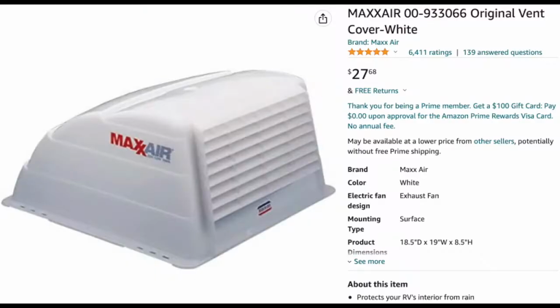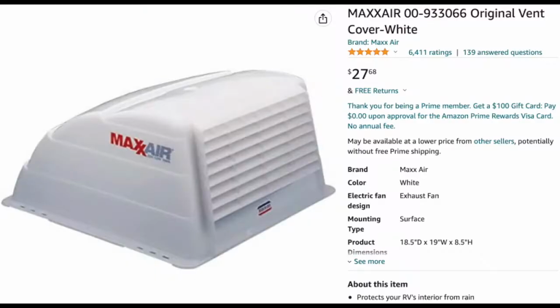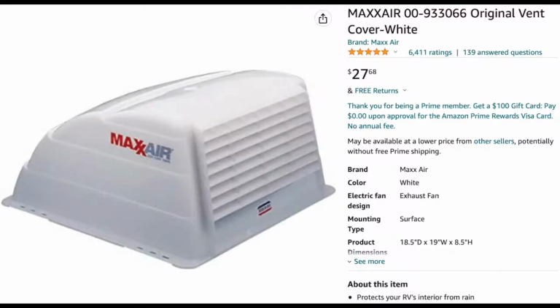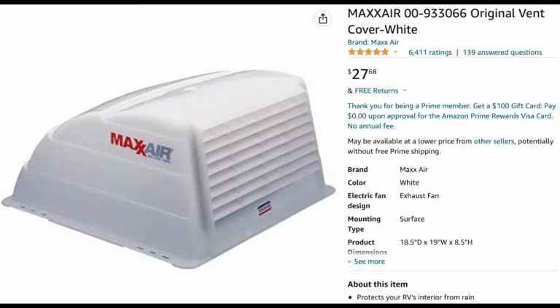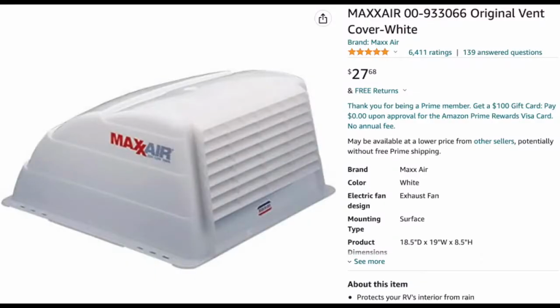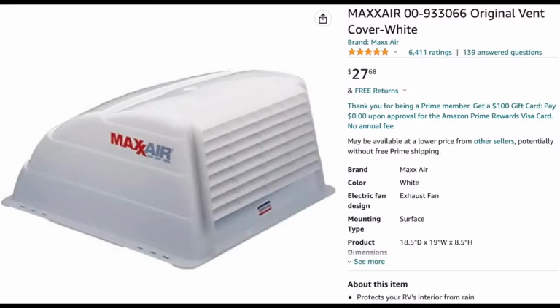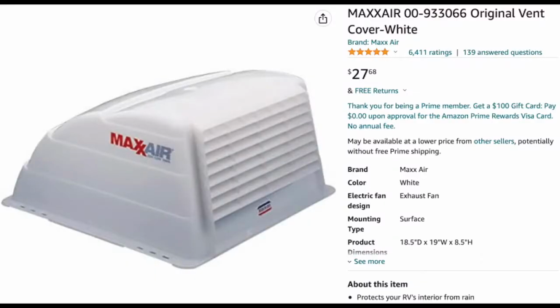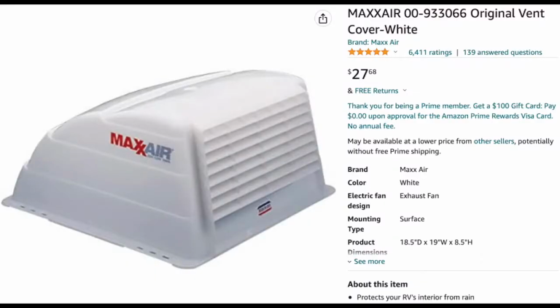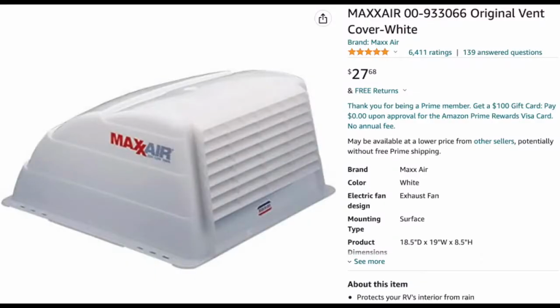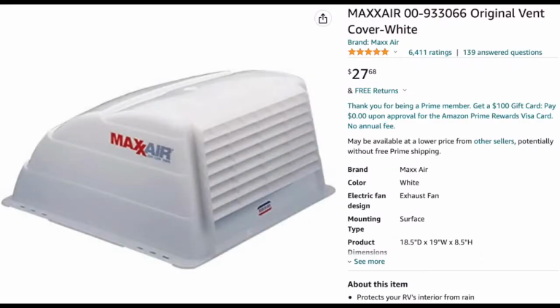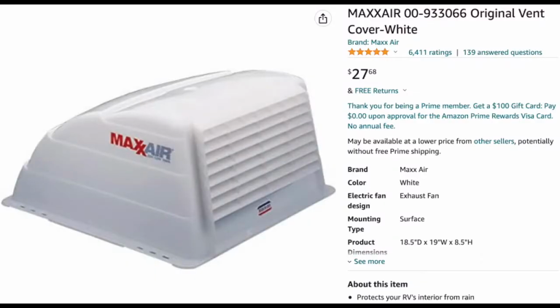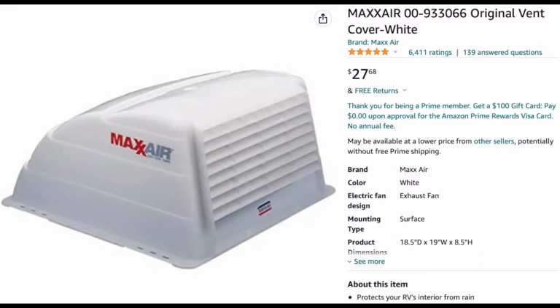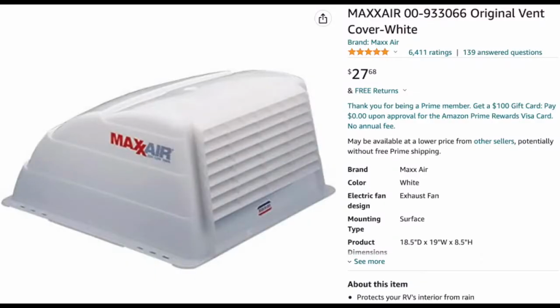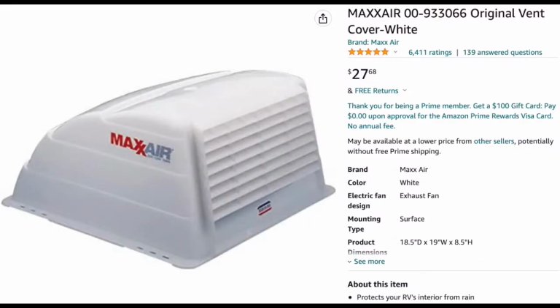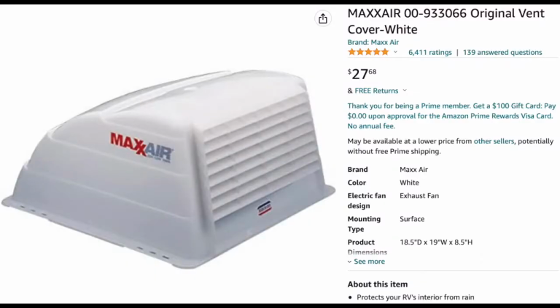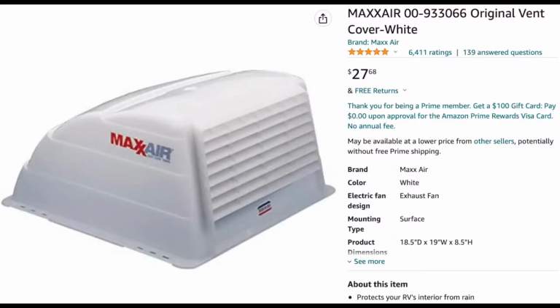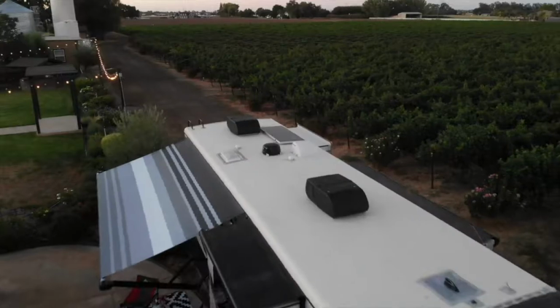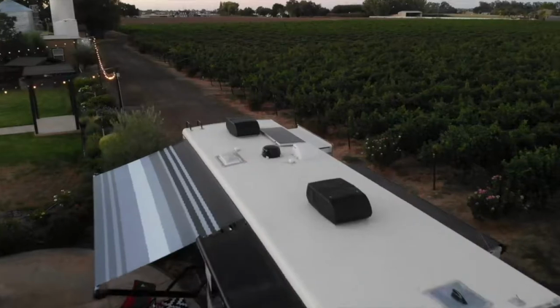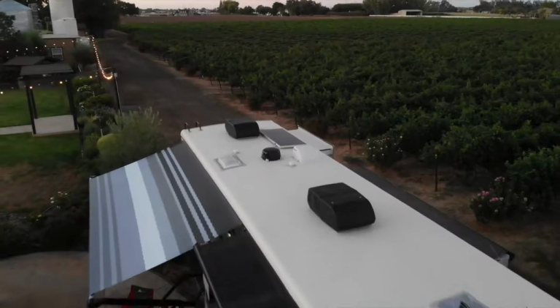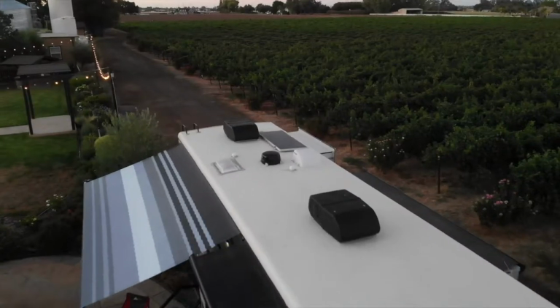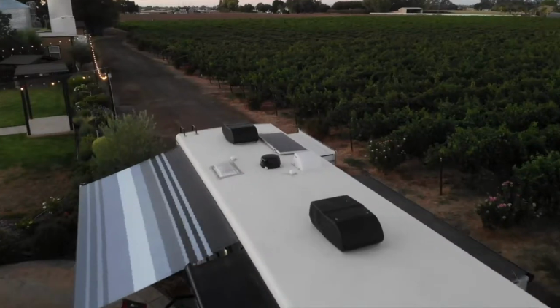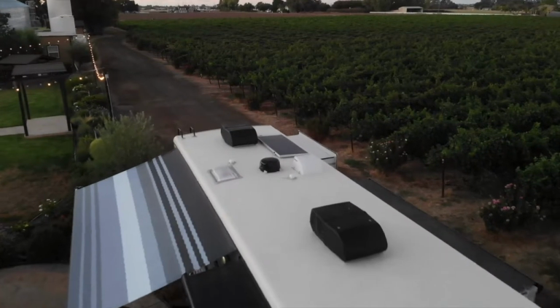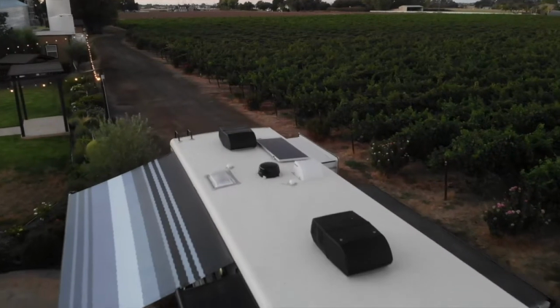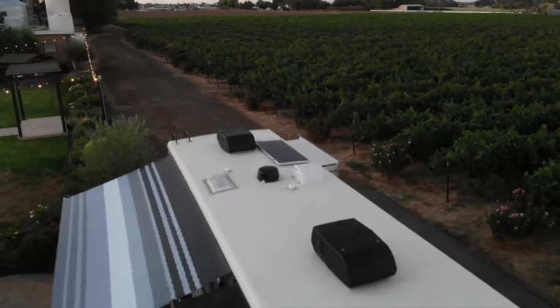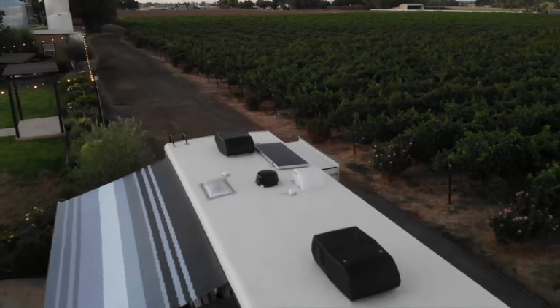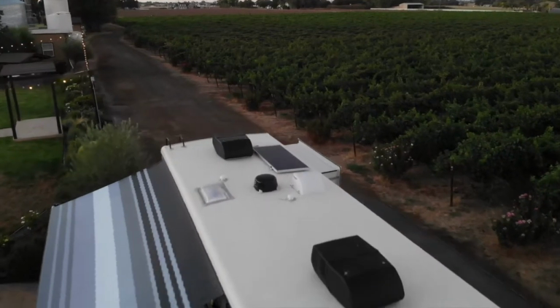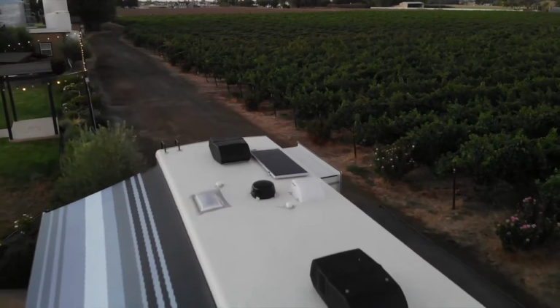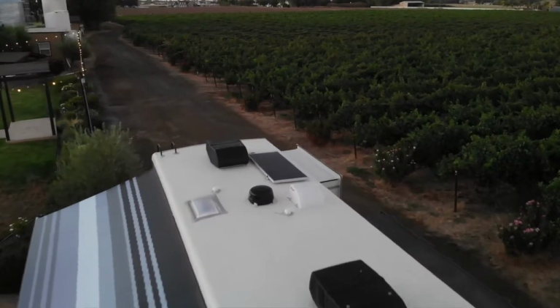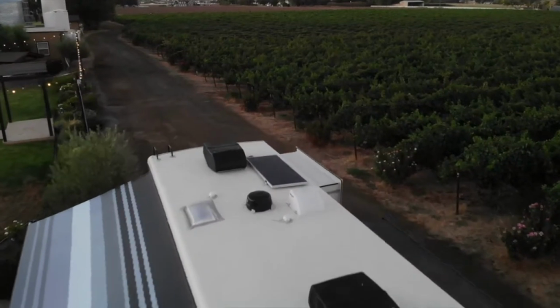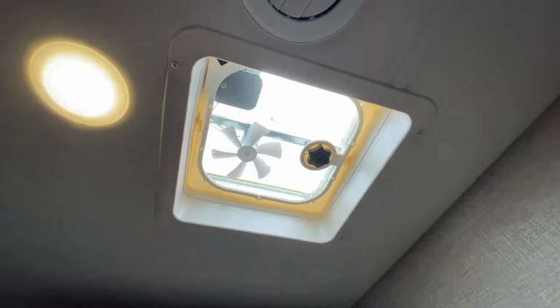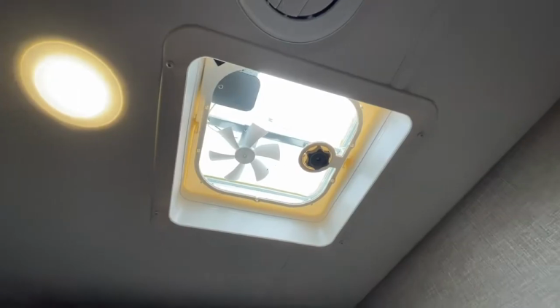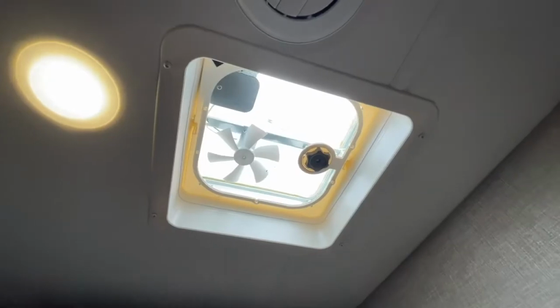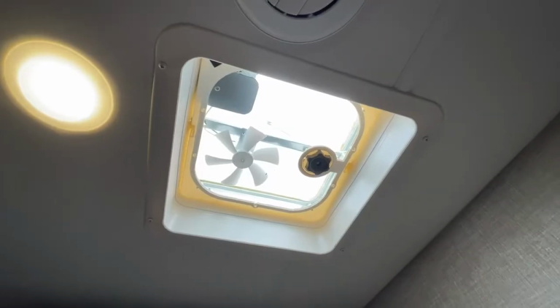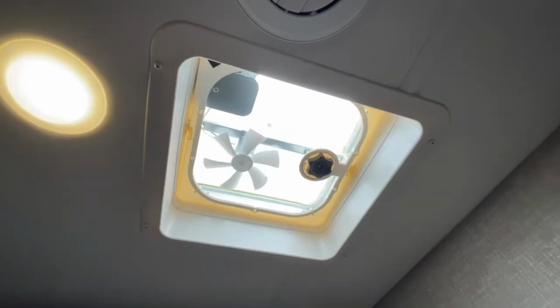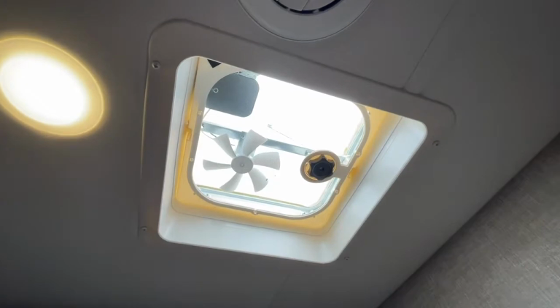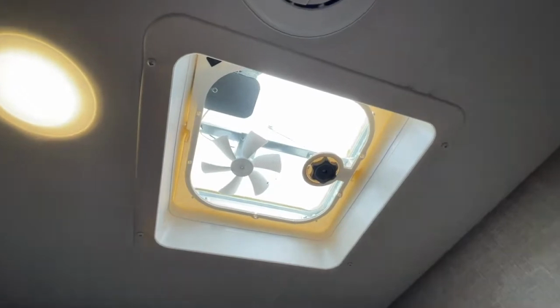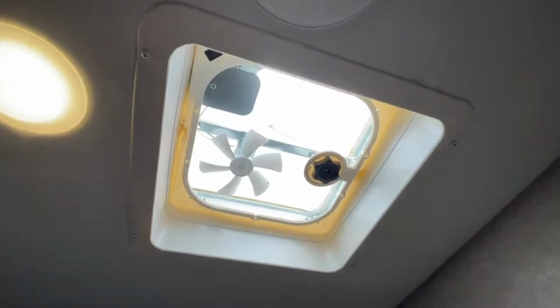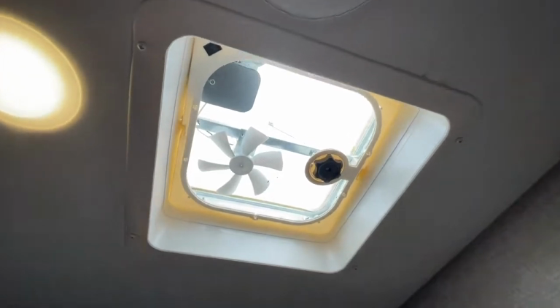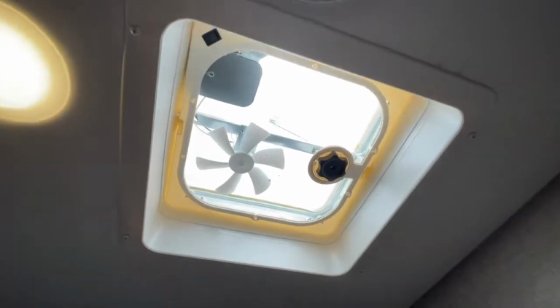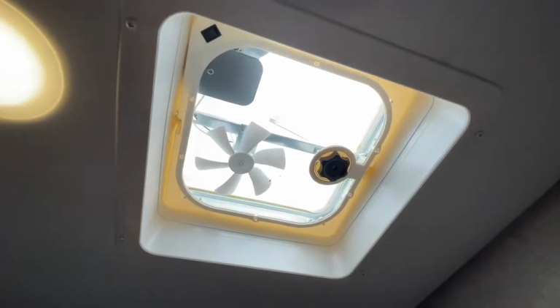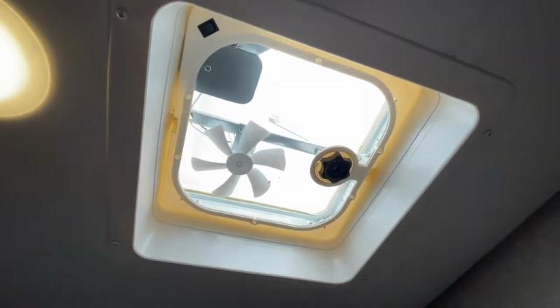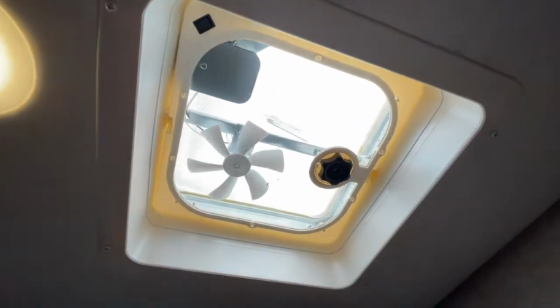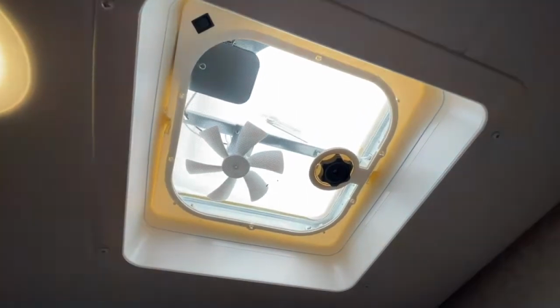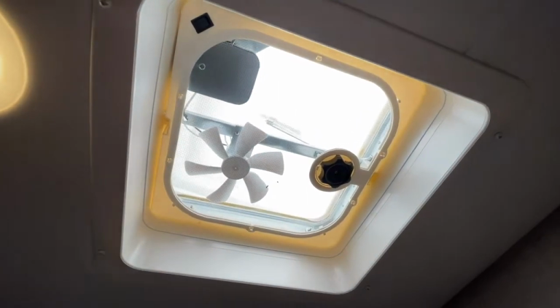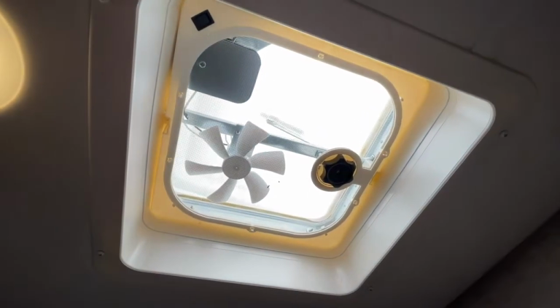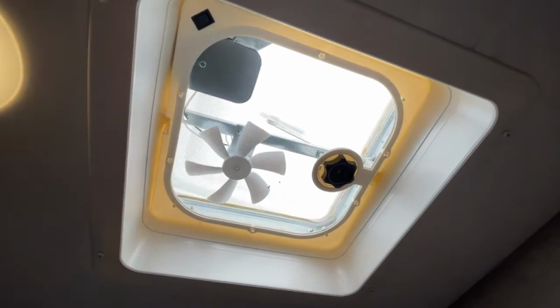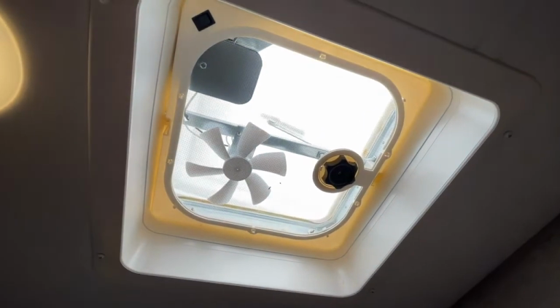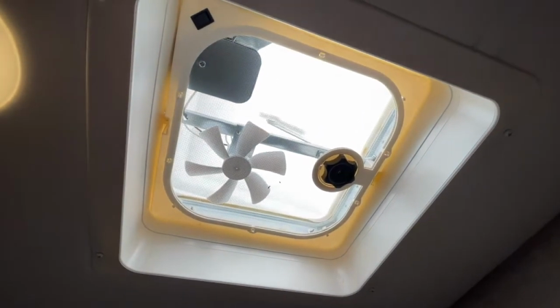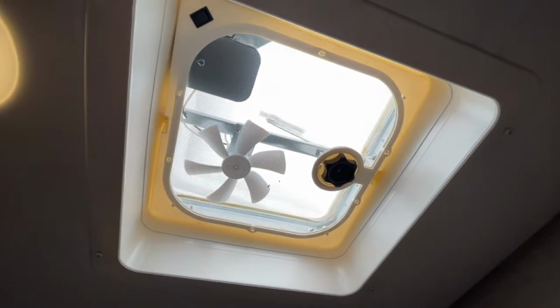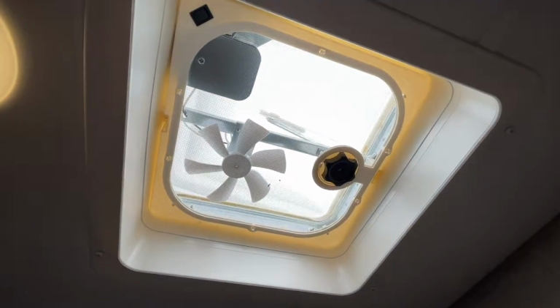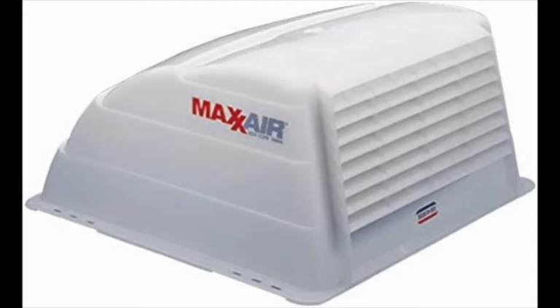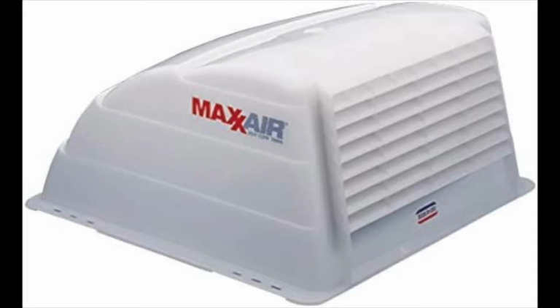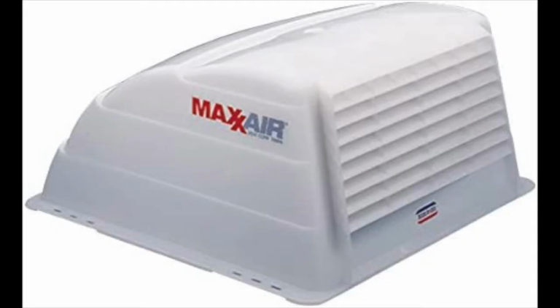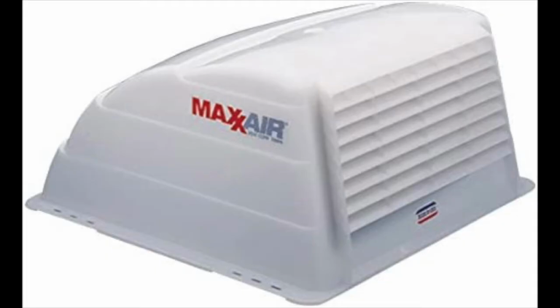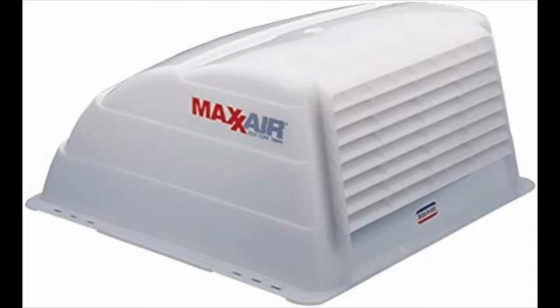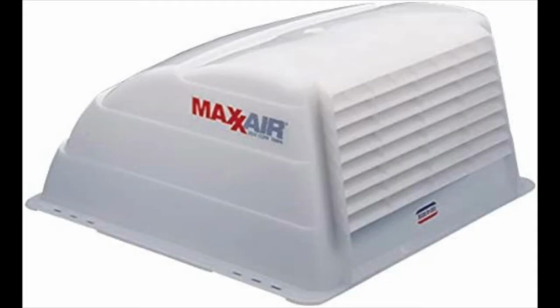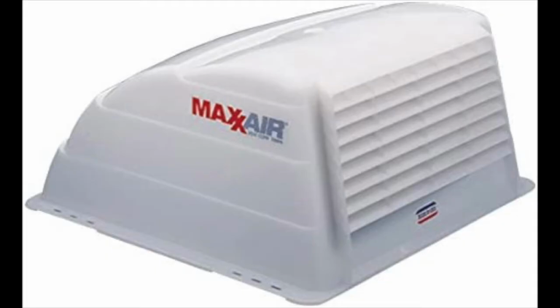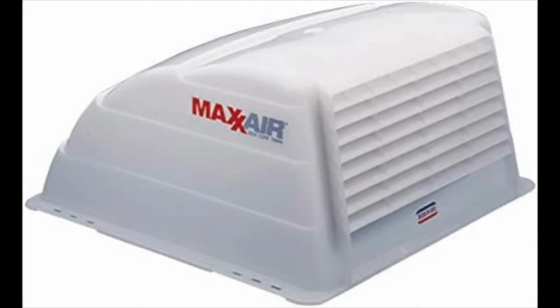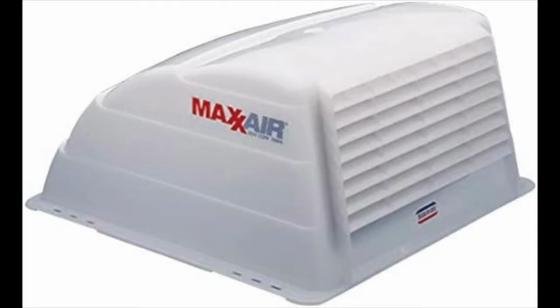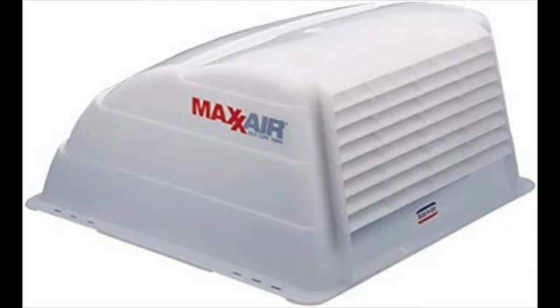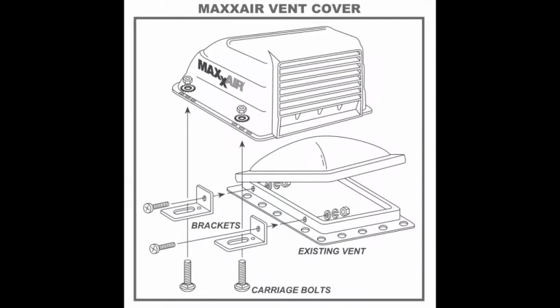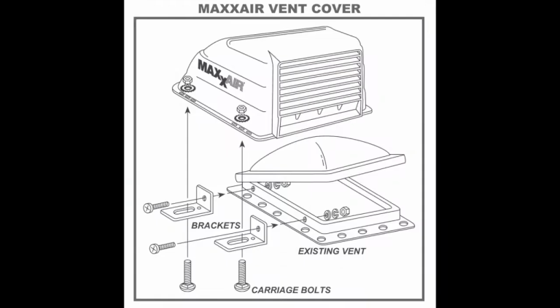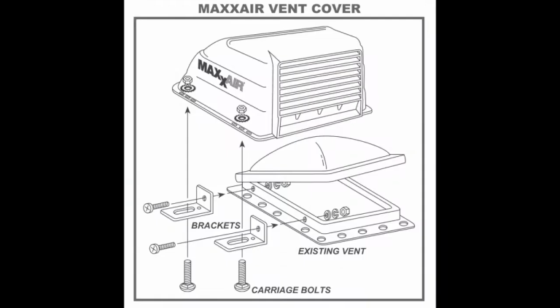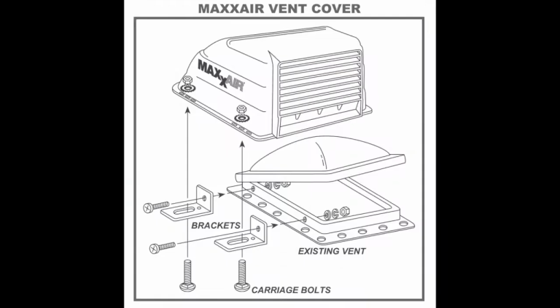The next item is a vent cover. You mount this on the roof above your vent and you can drive with your vent open, and you can also leave it open during rain.